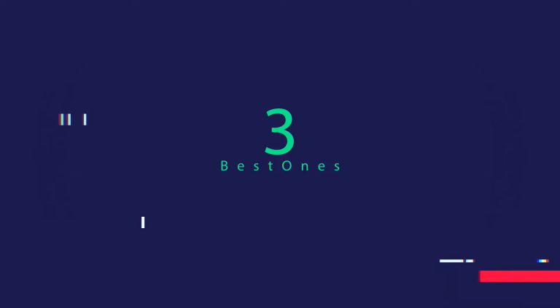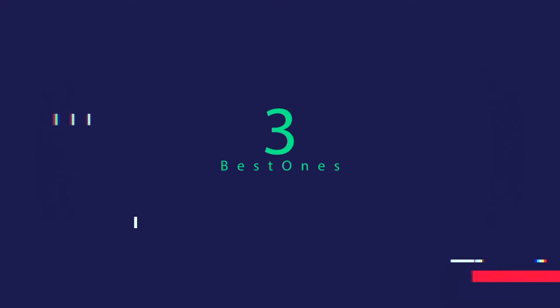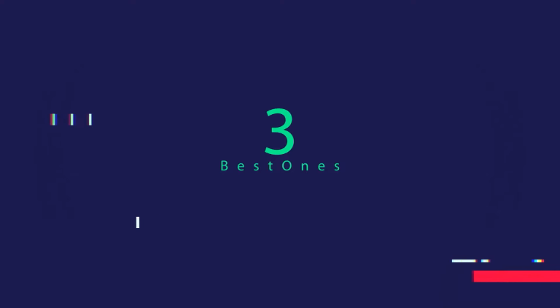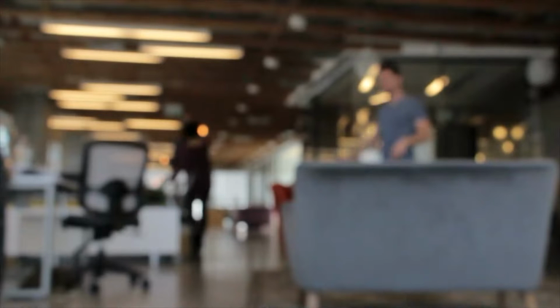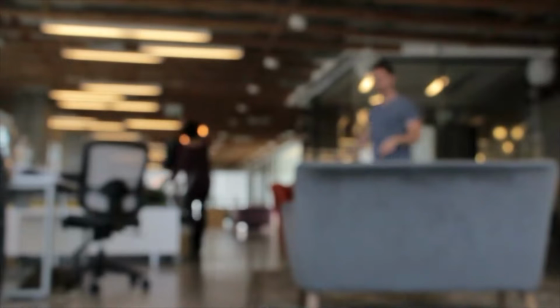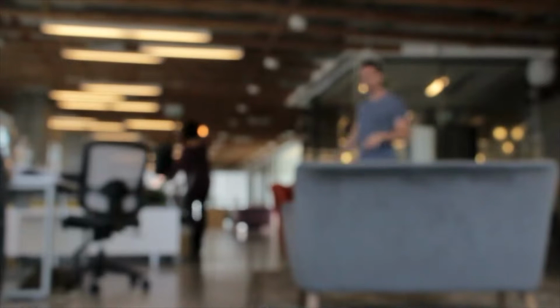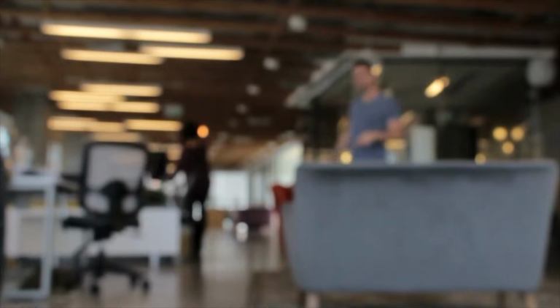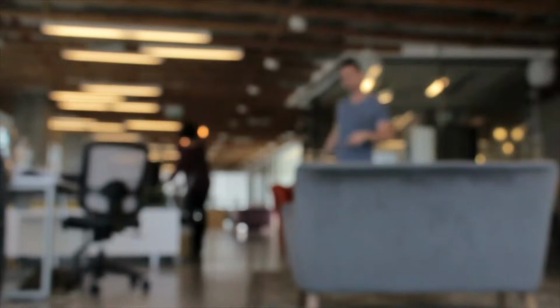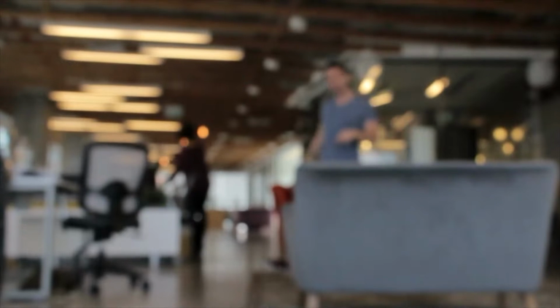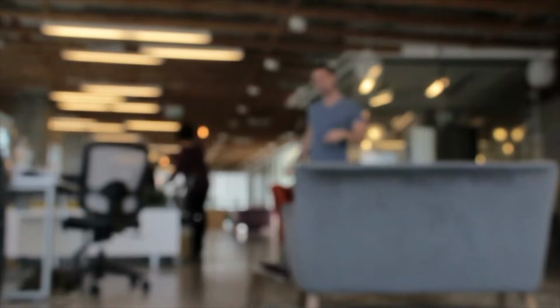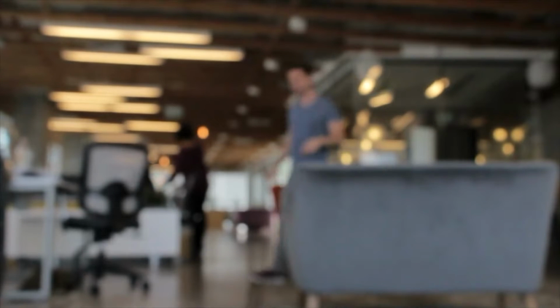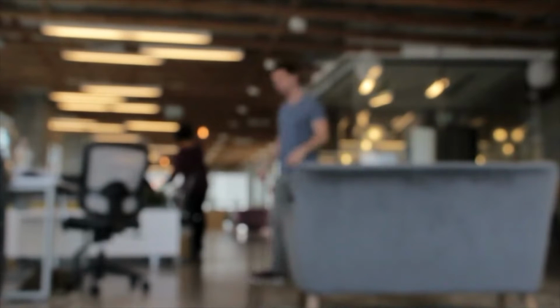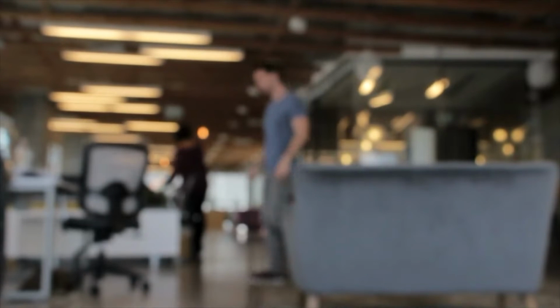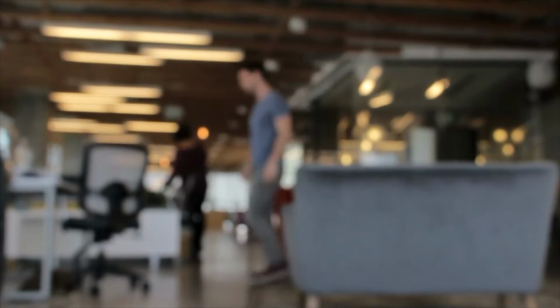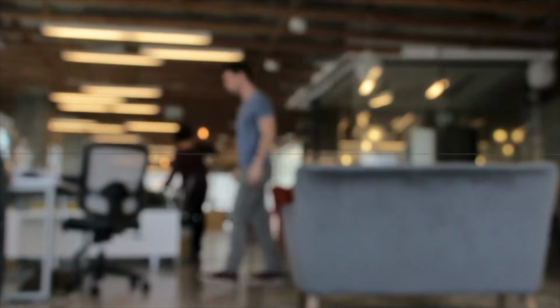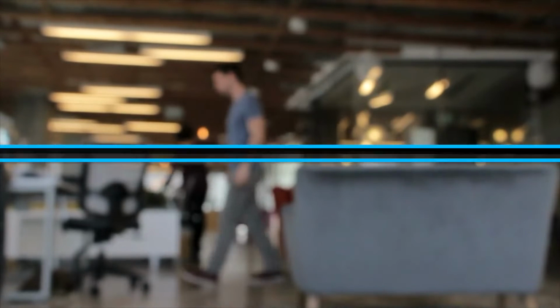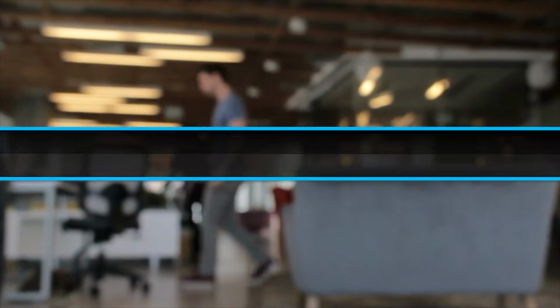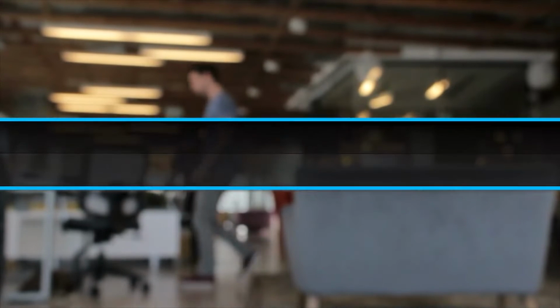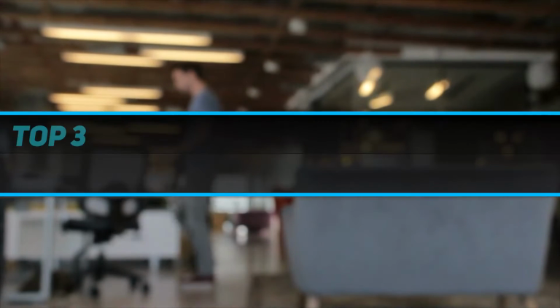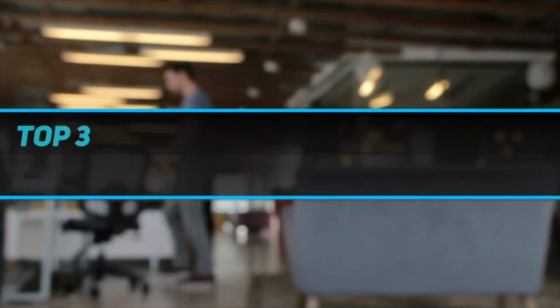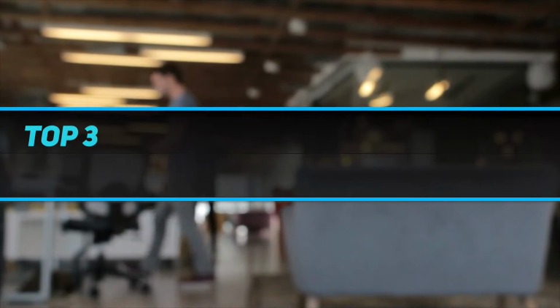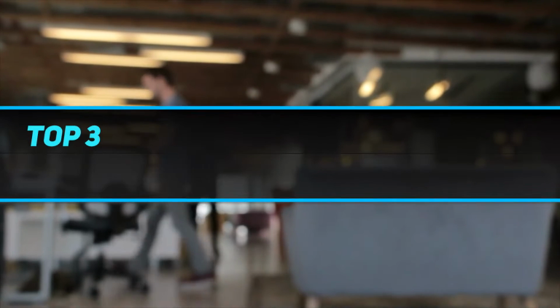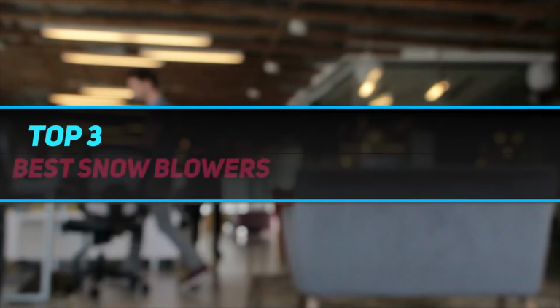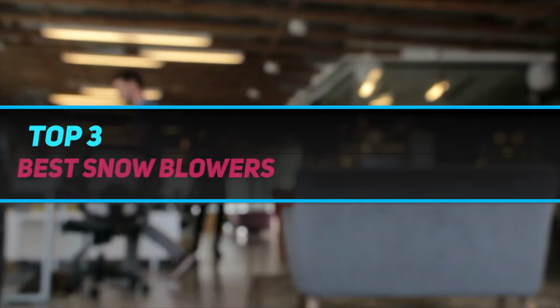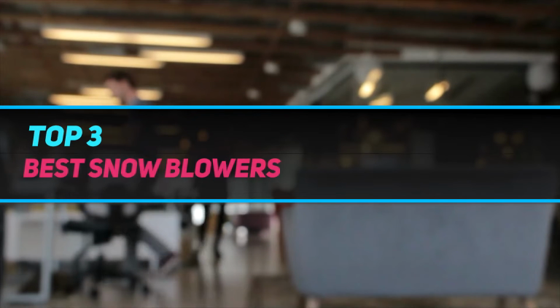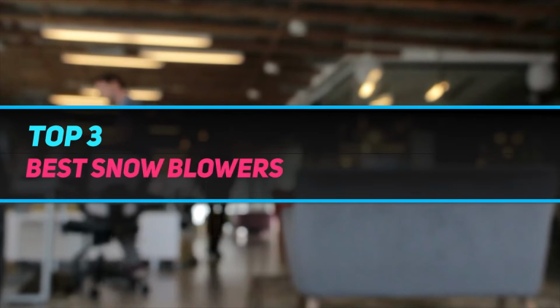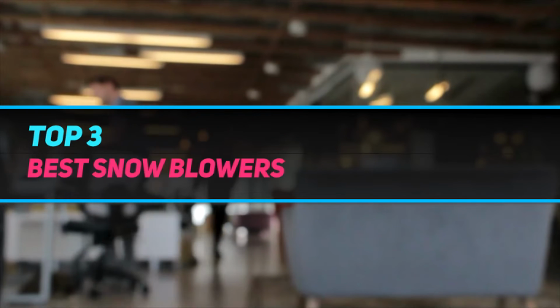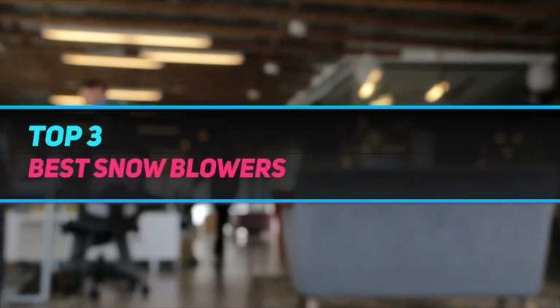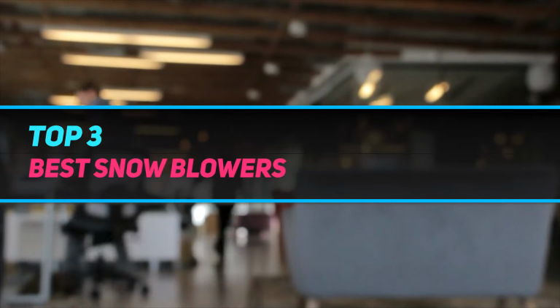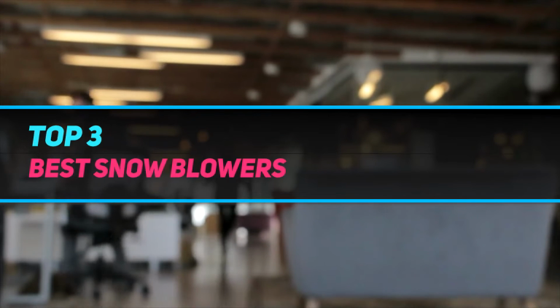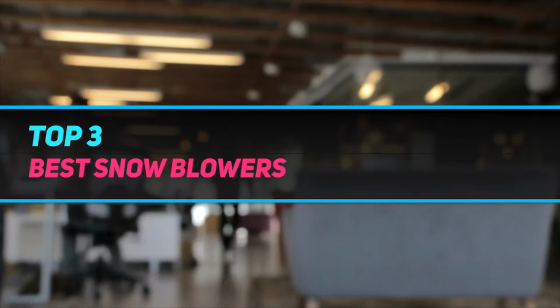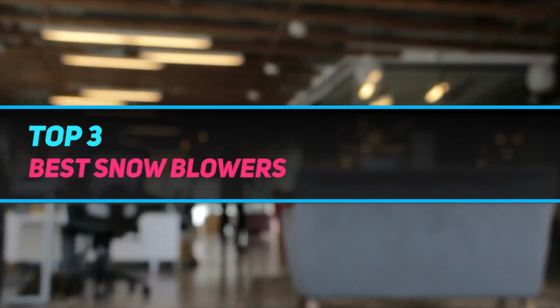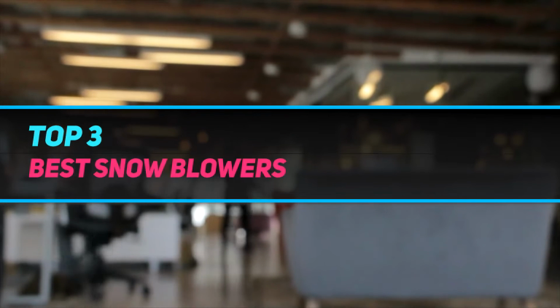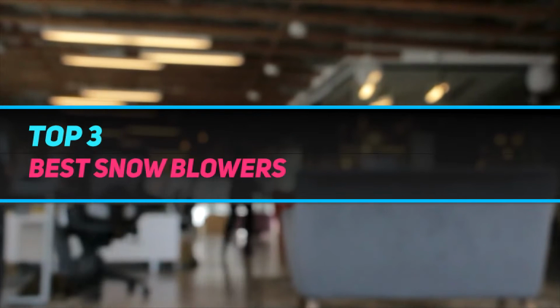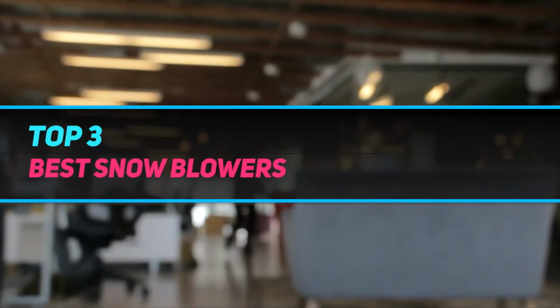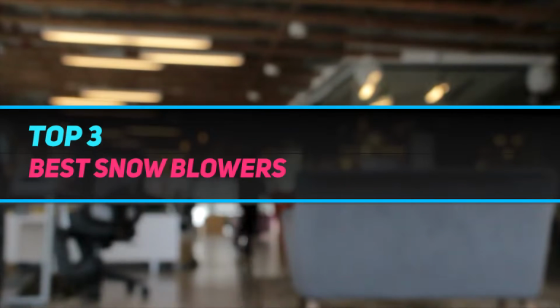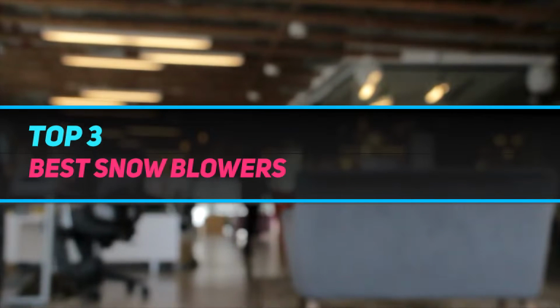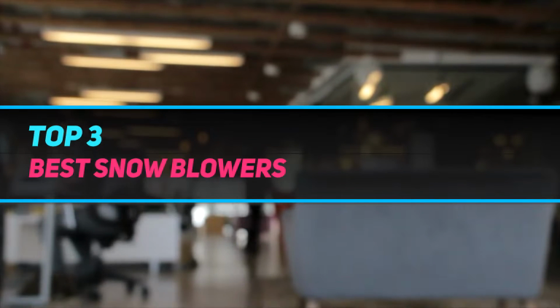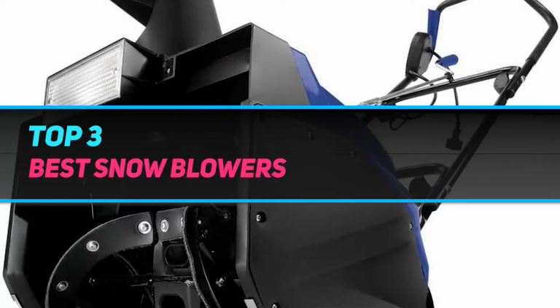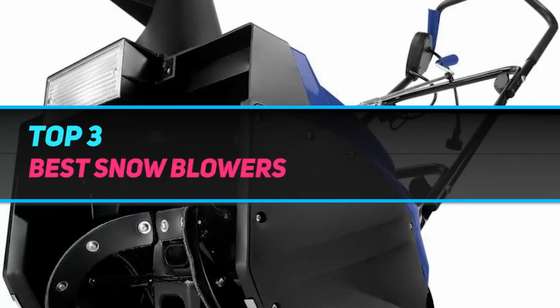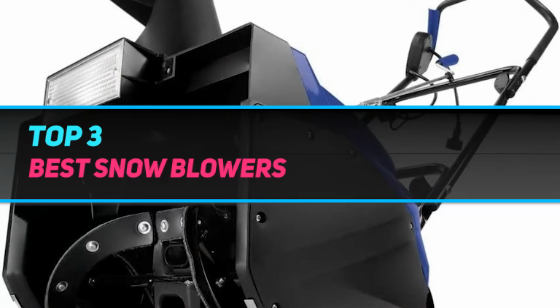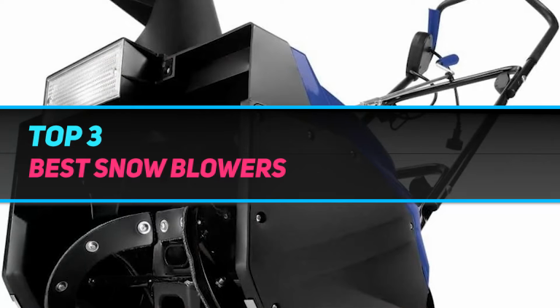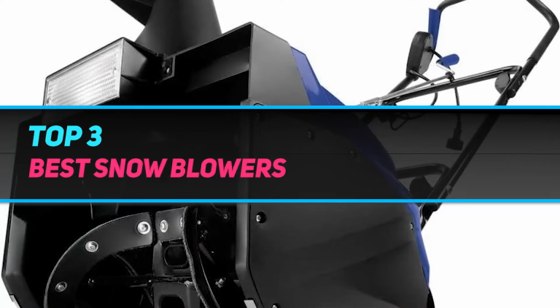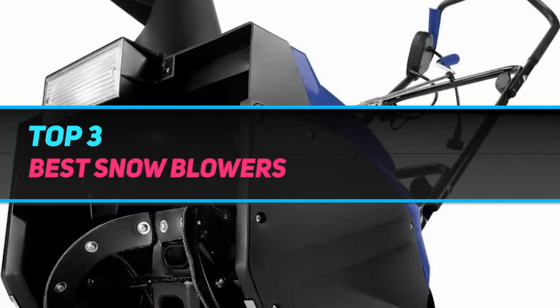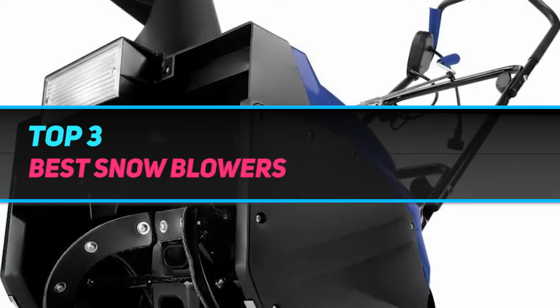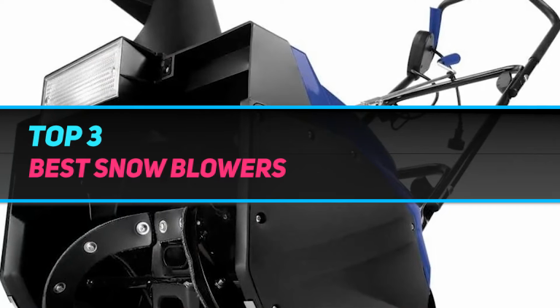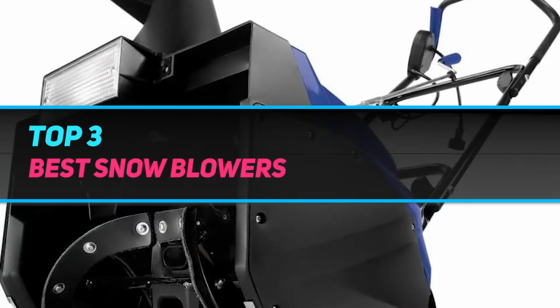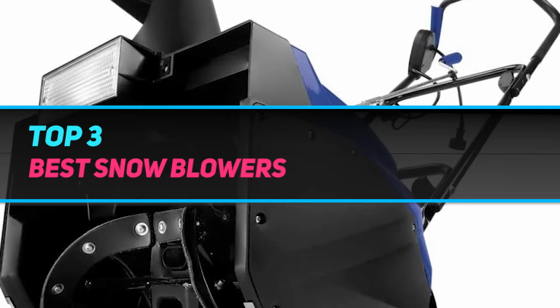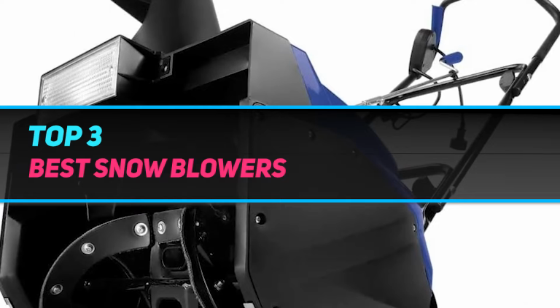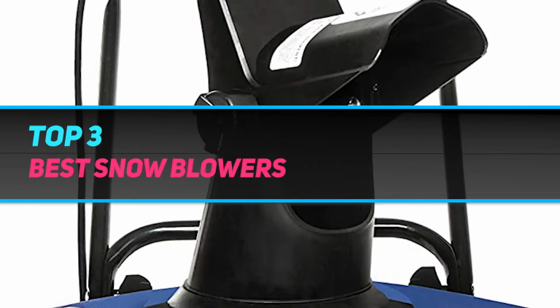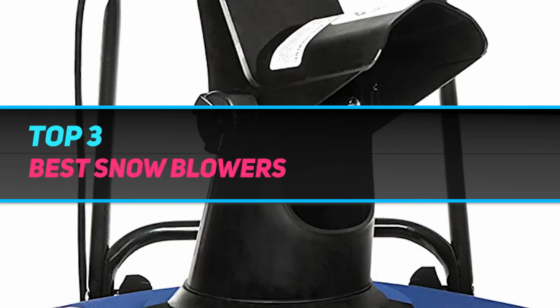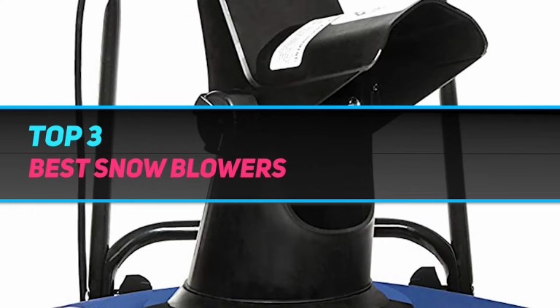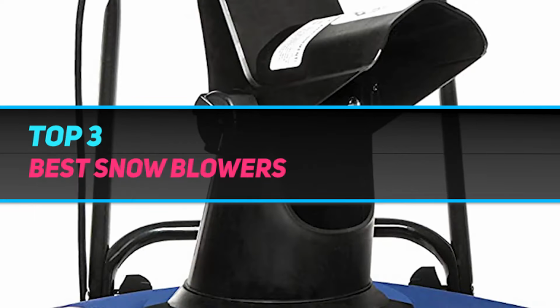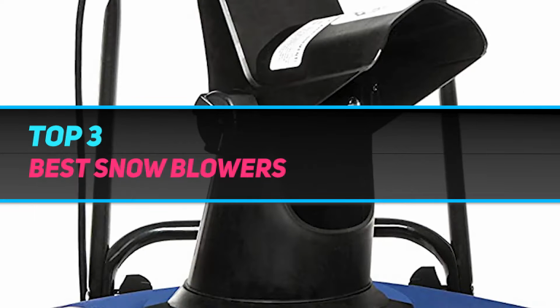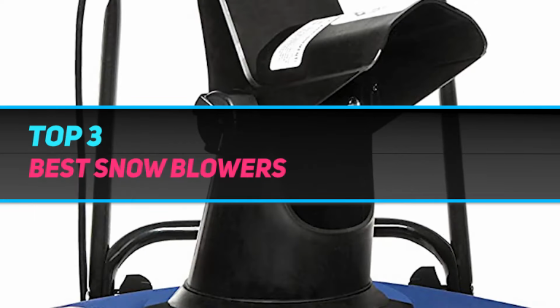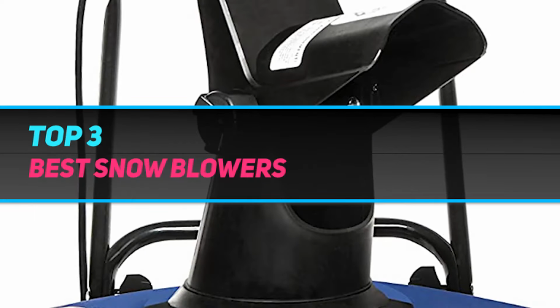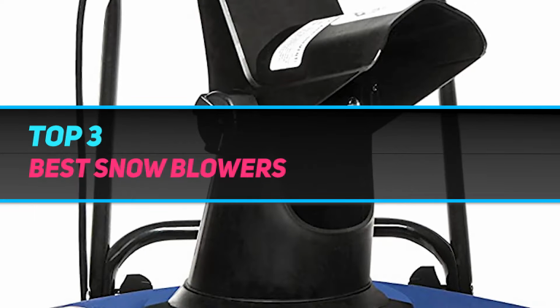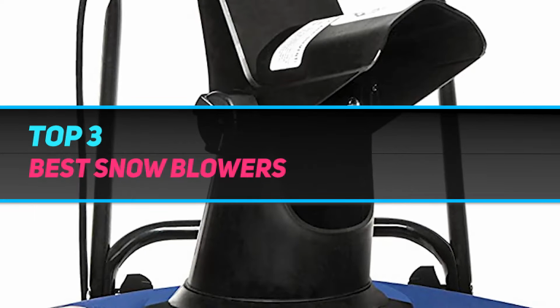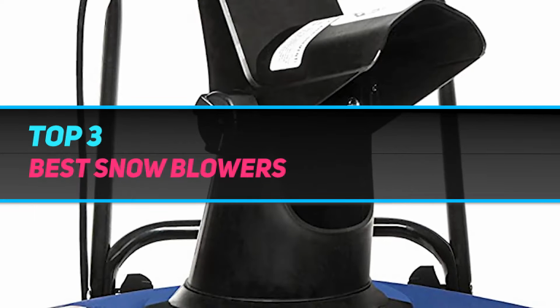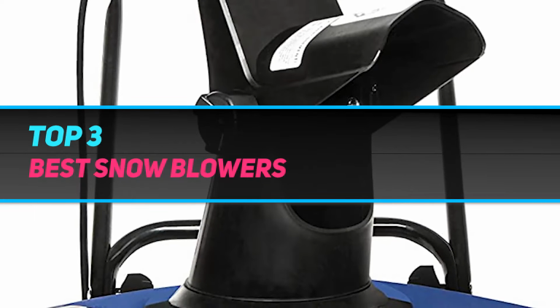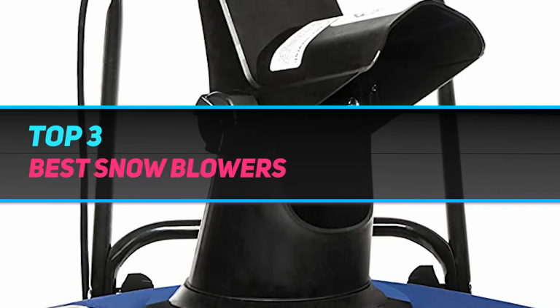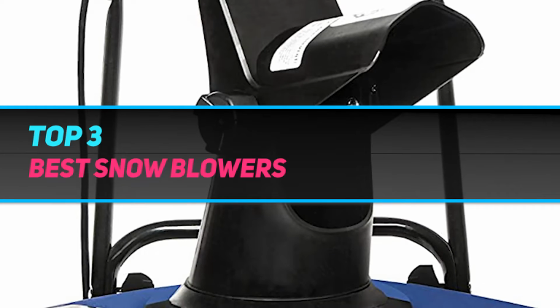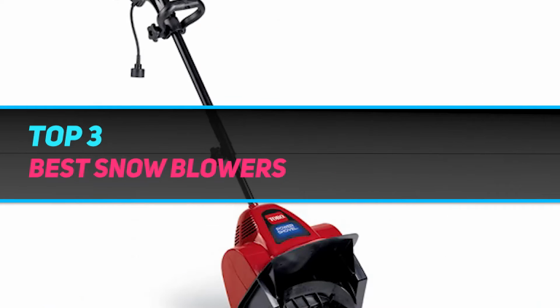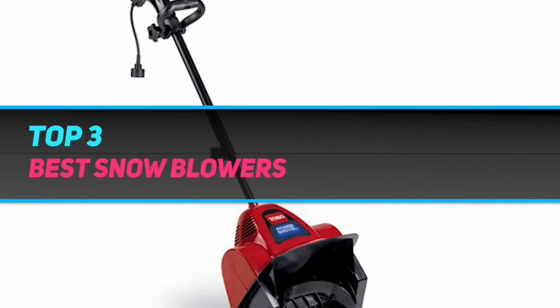Hi guys, welcome back to my channel. In today's video we're gonna check out the top 3 best snow blowers.